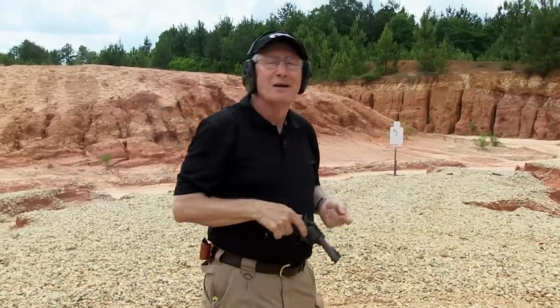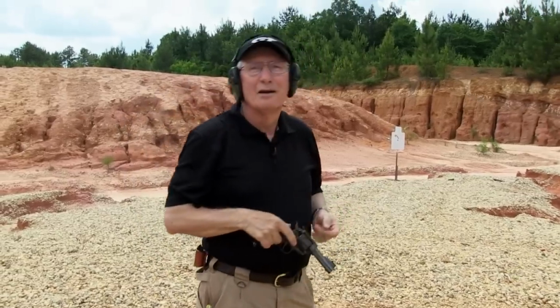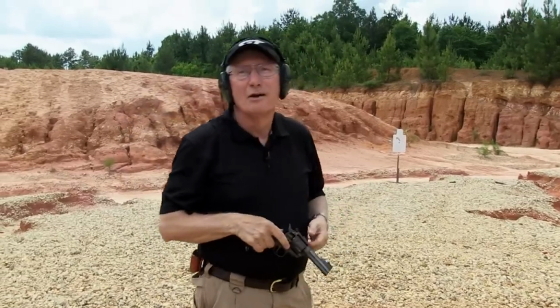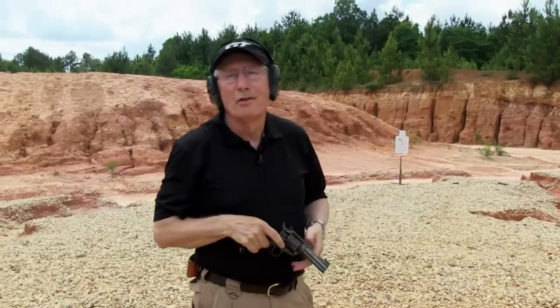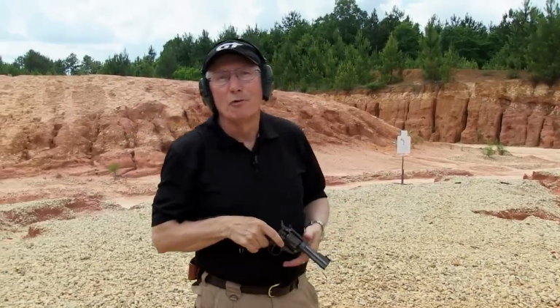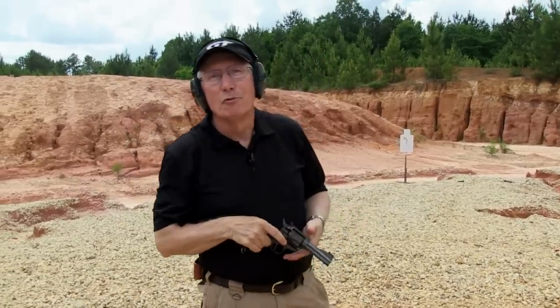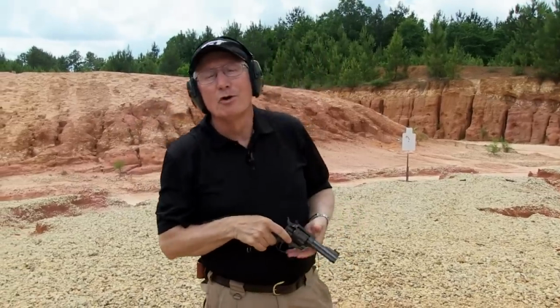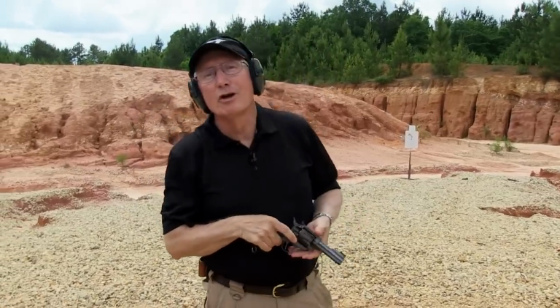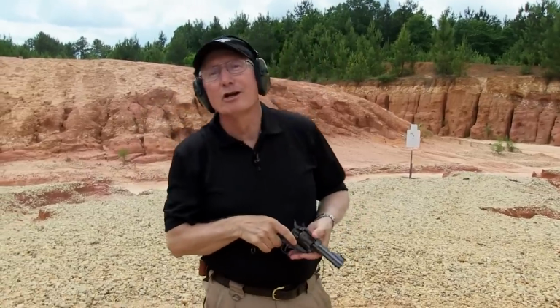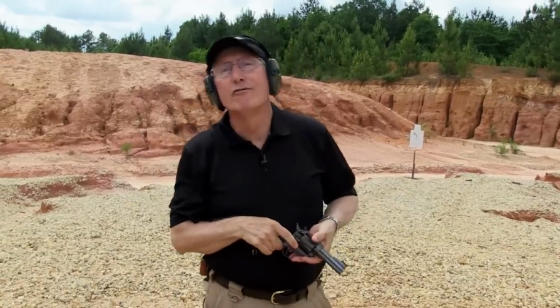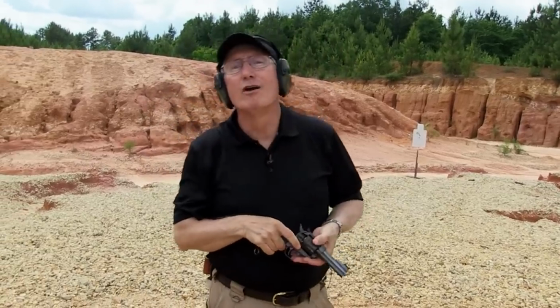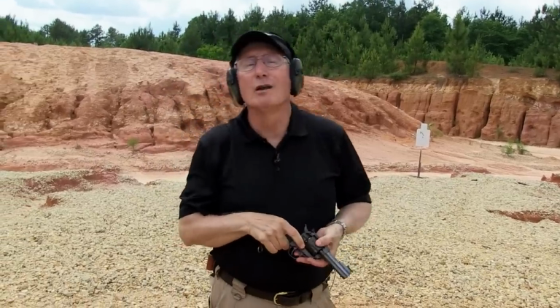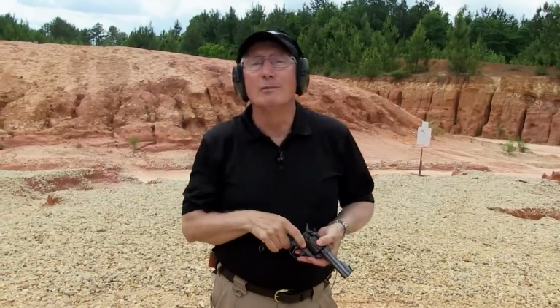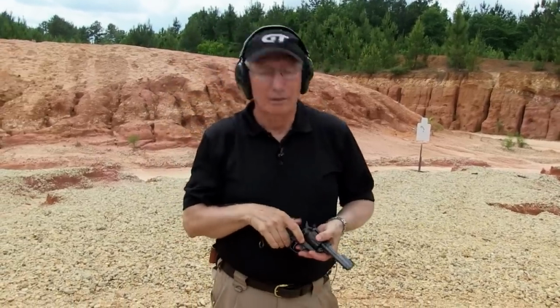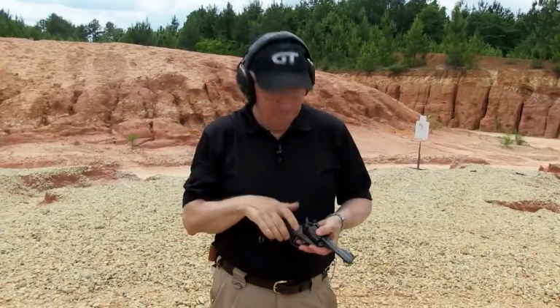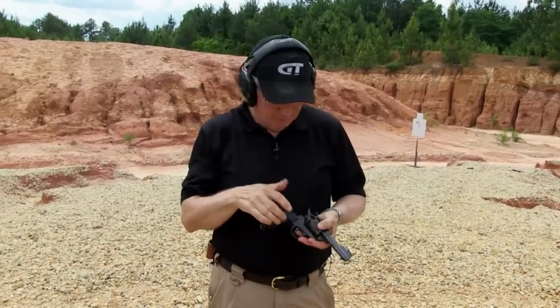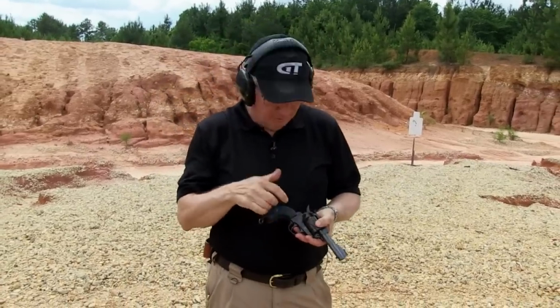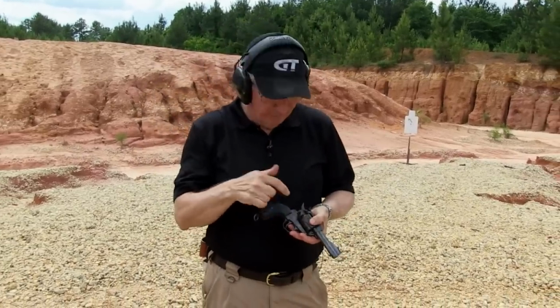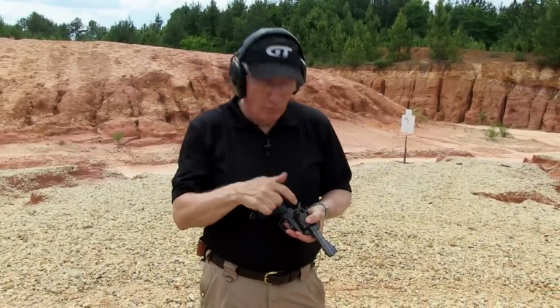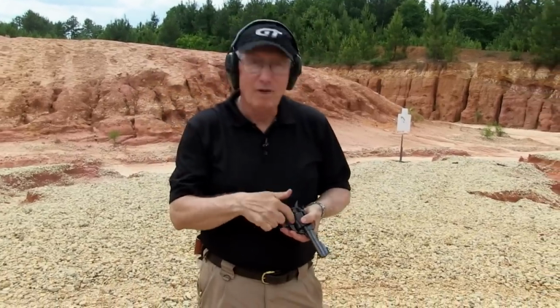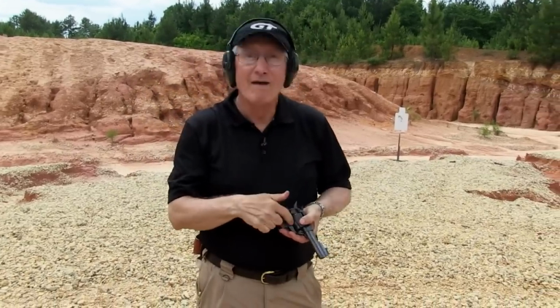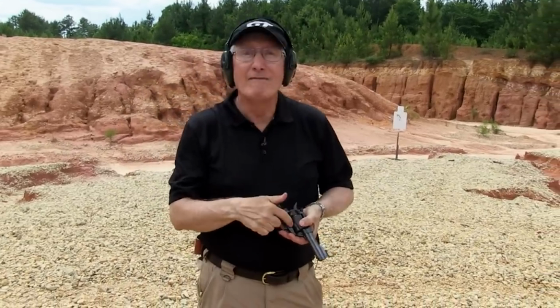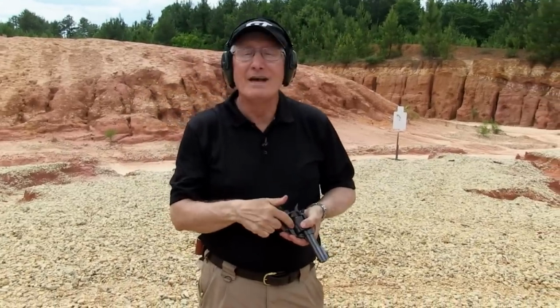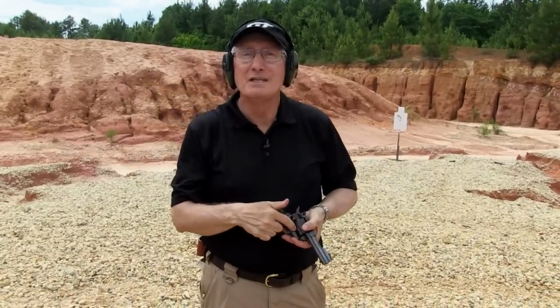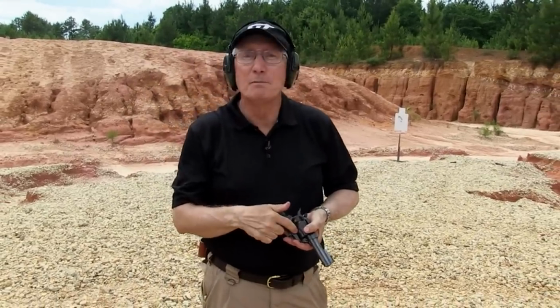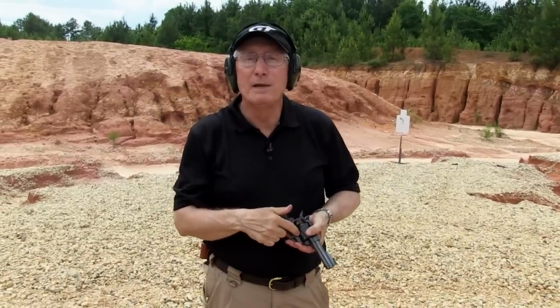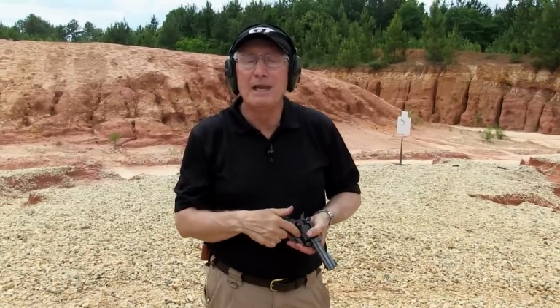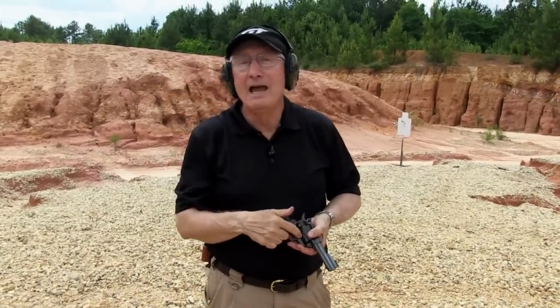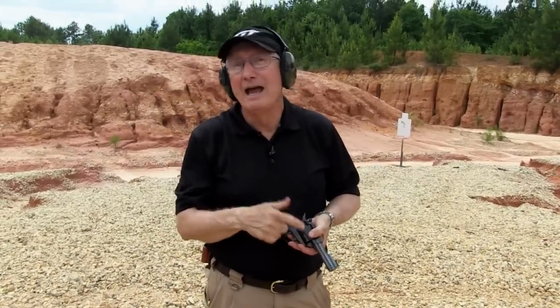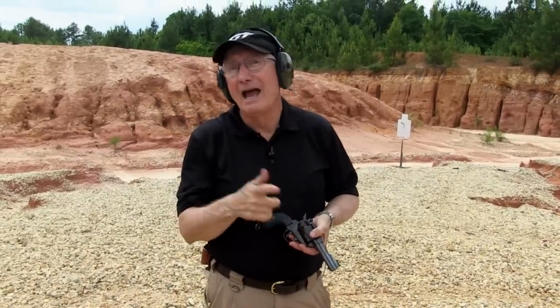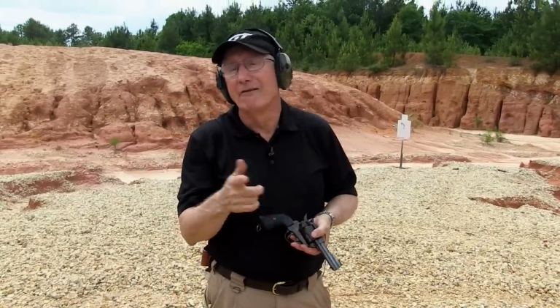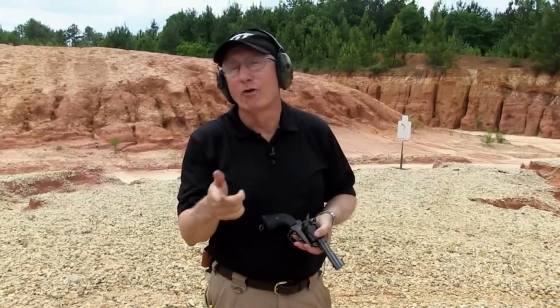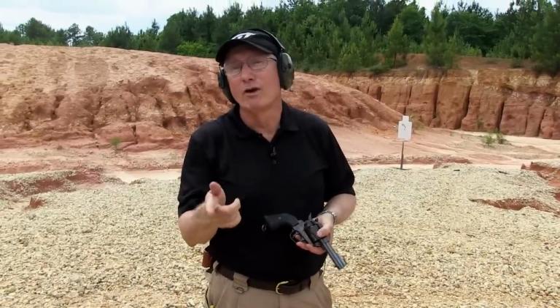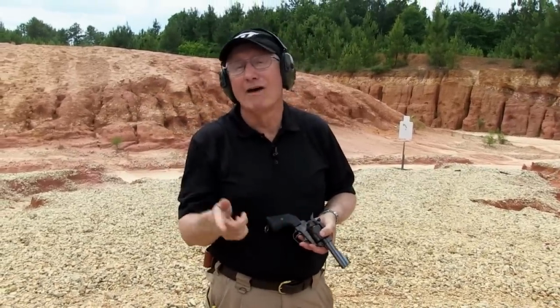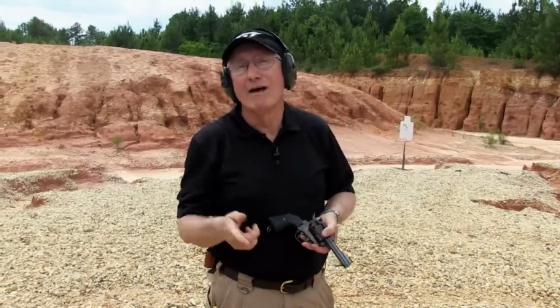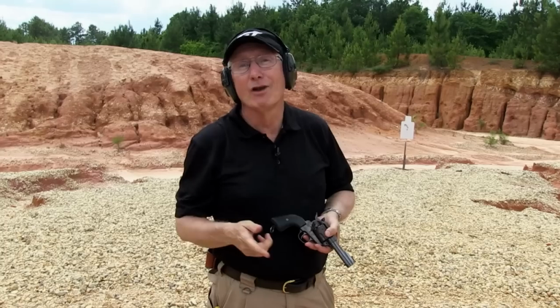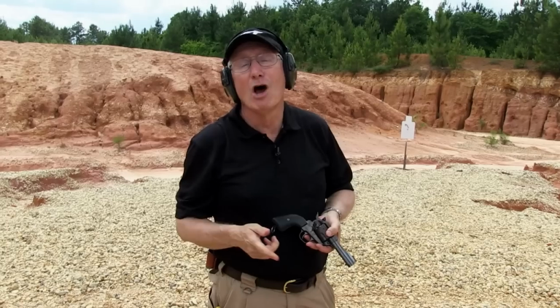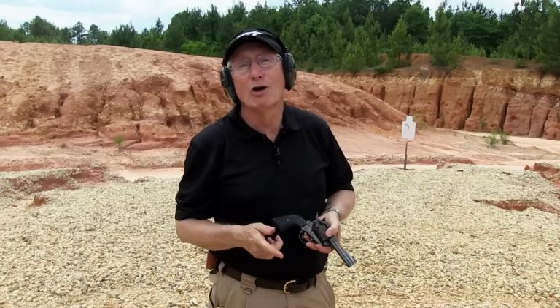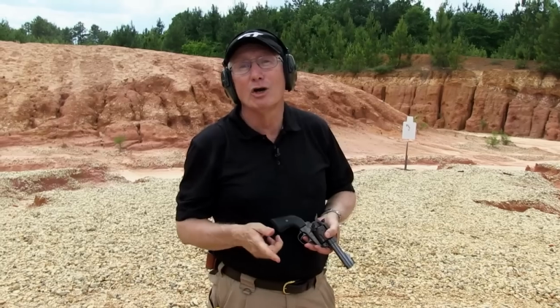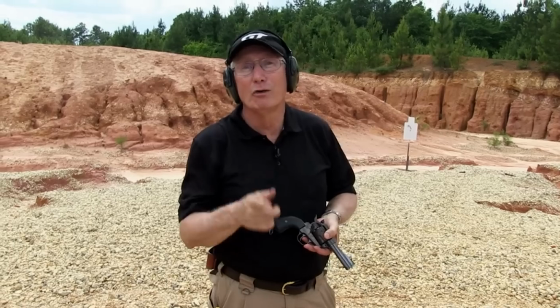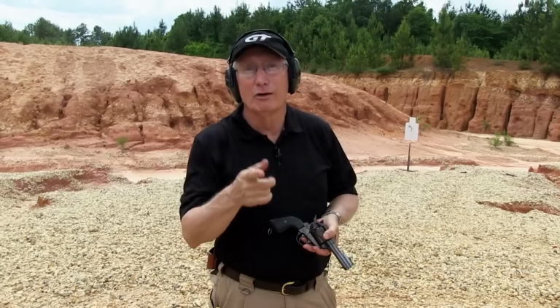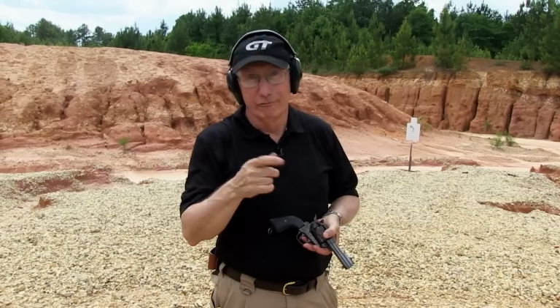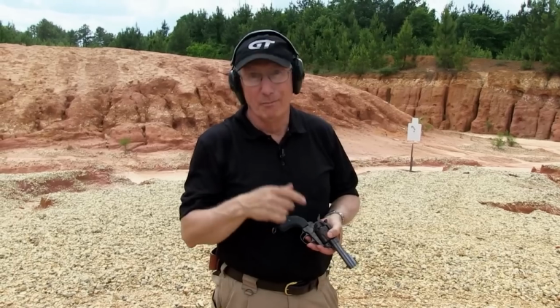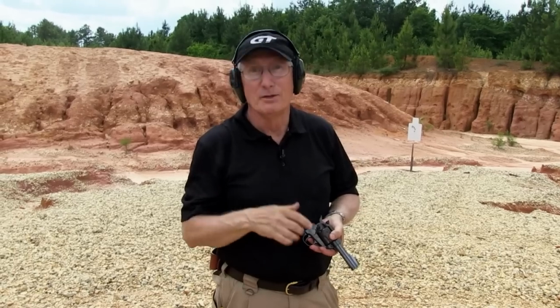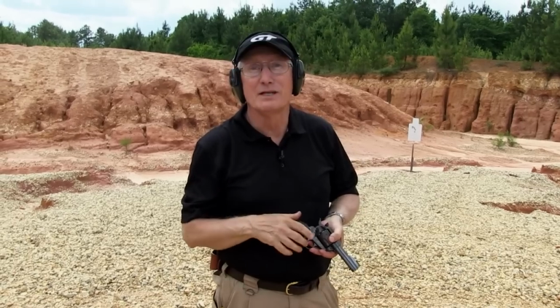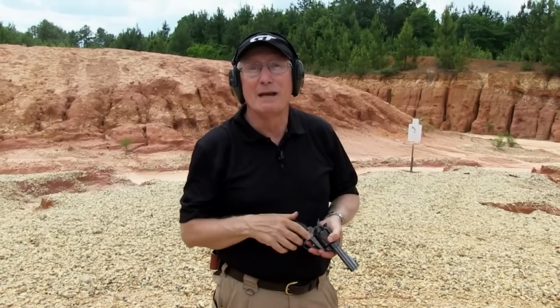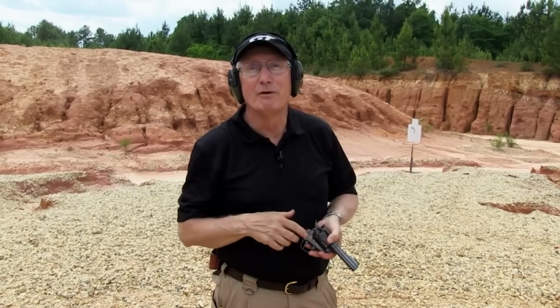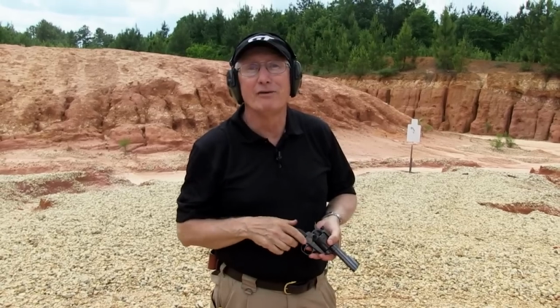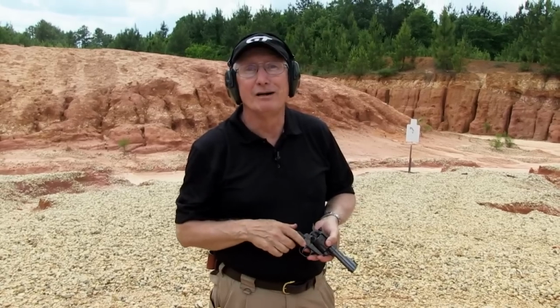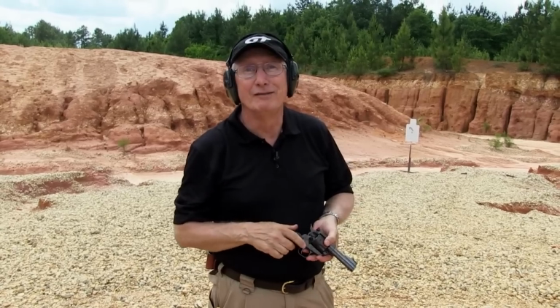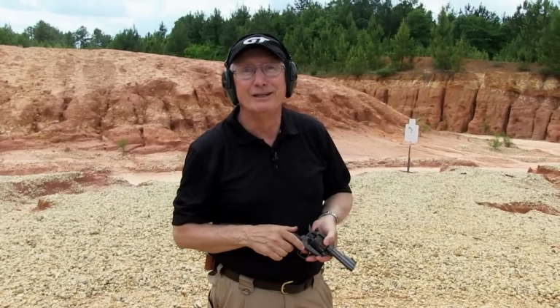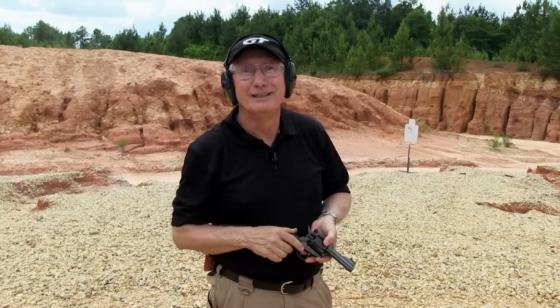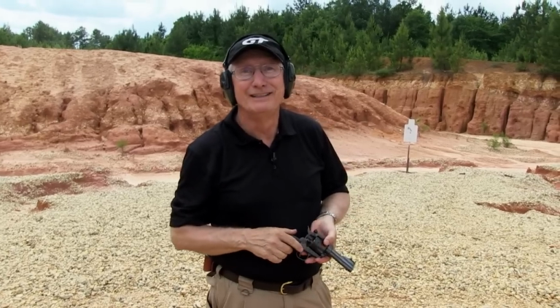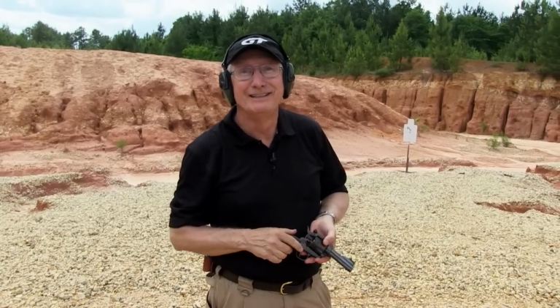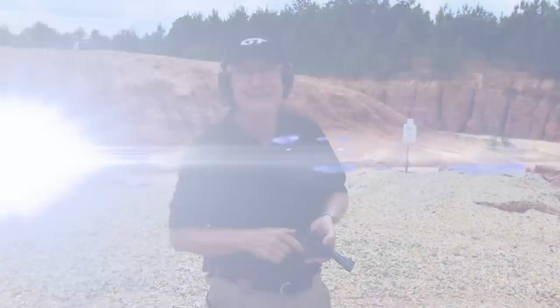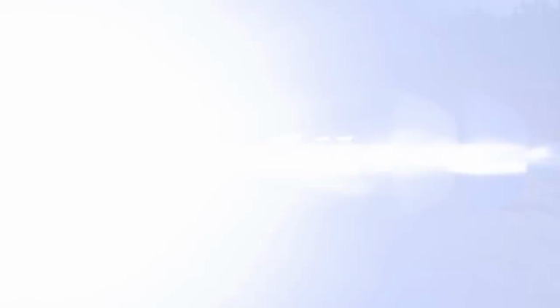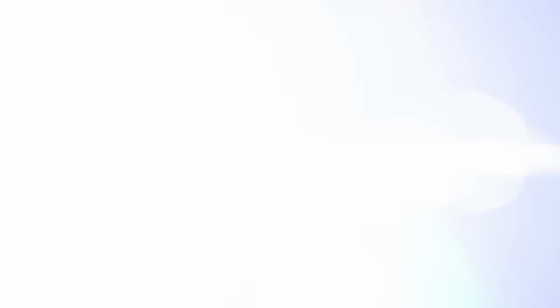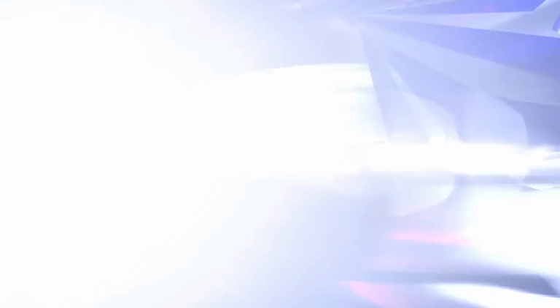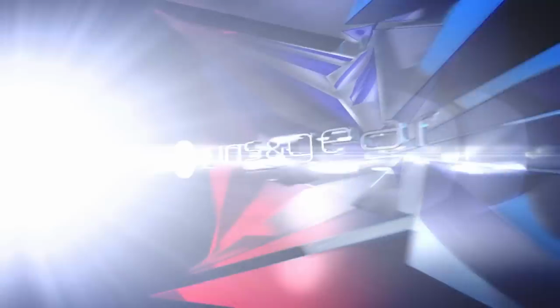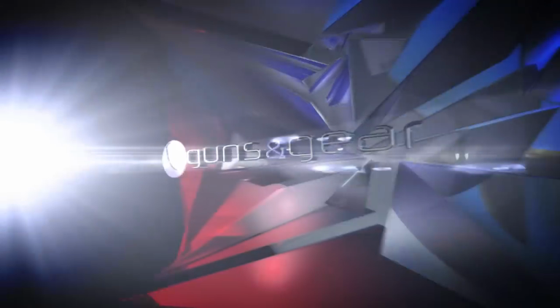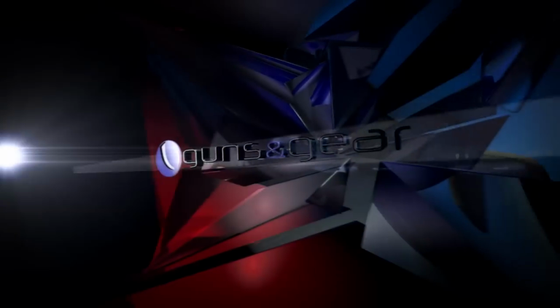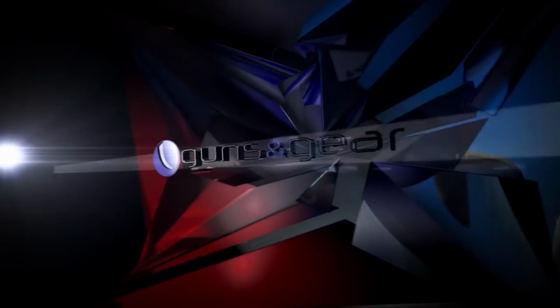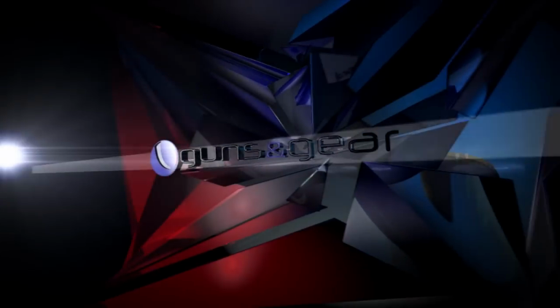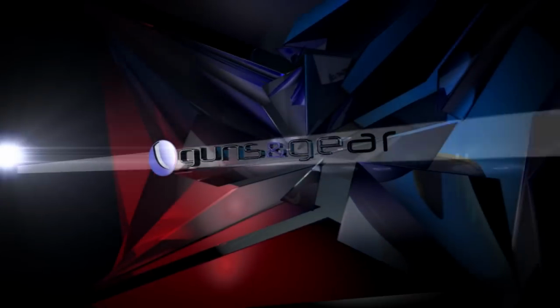The Ruger Convertible — .45 ACP and .45 Long Colt from the same revolver.